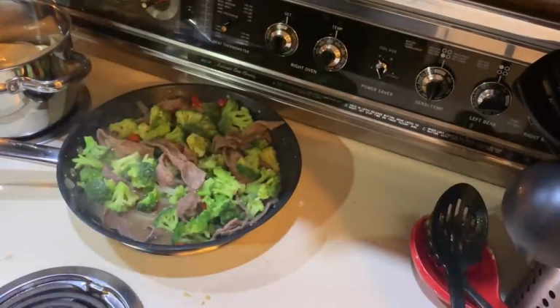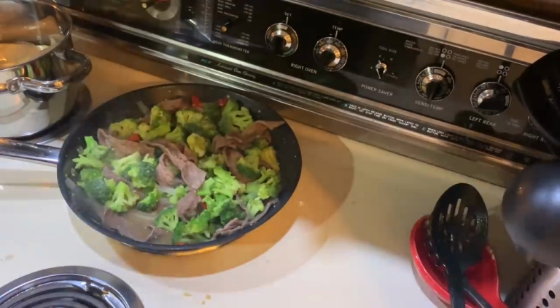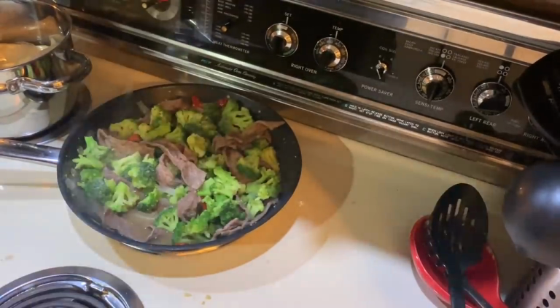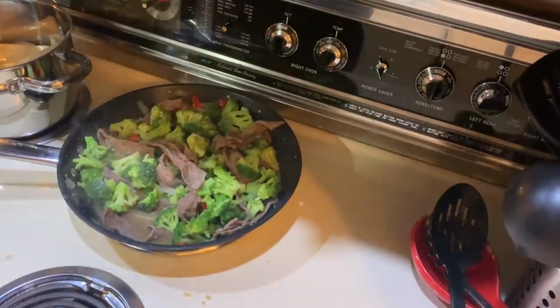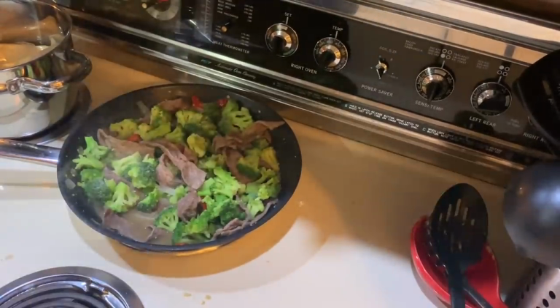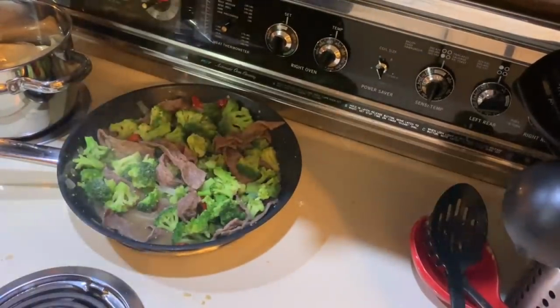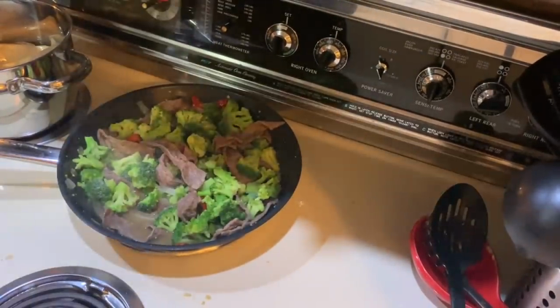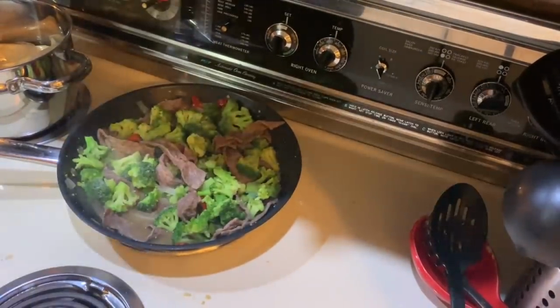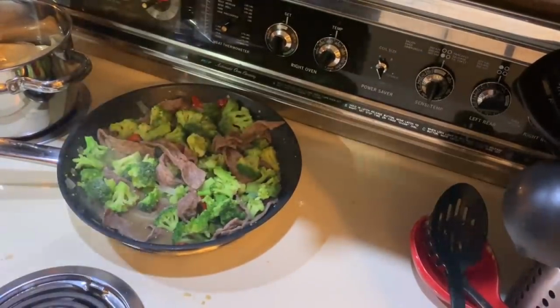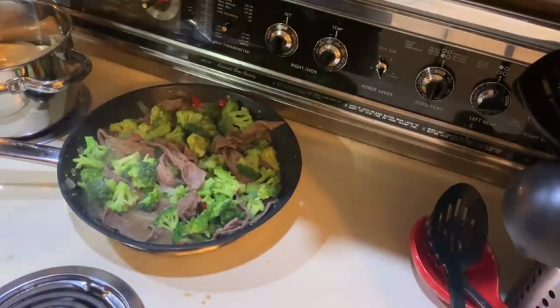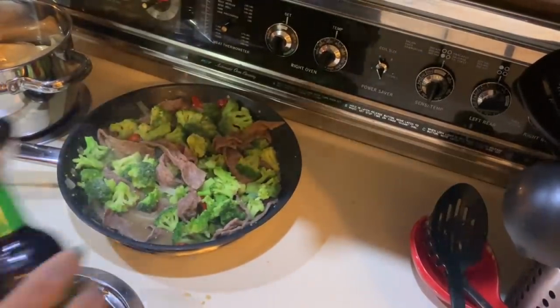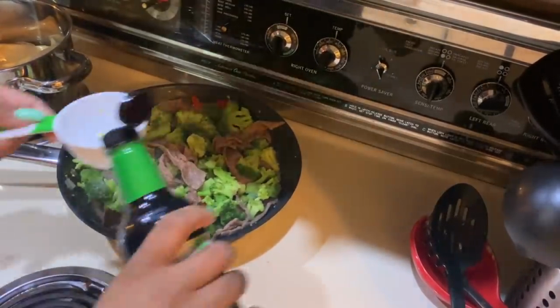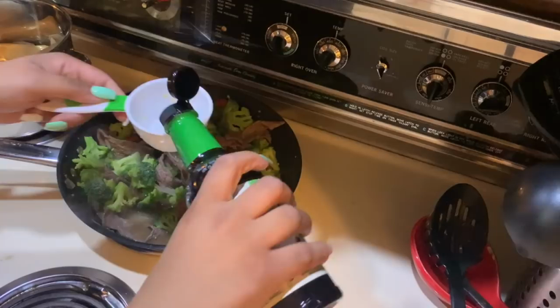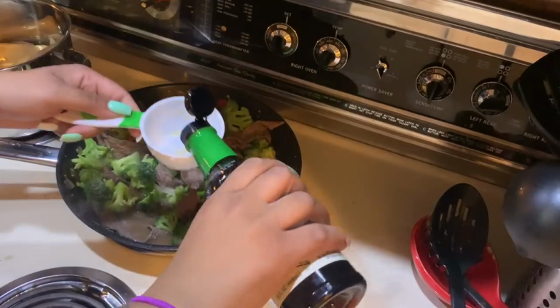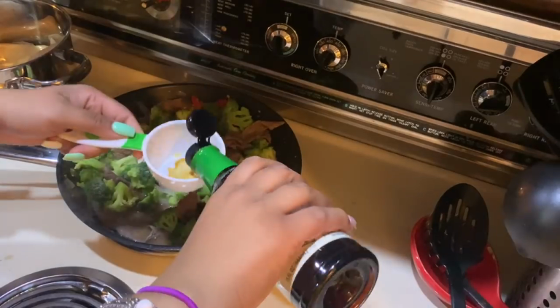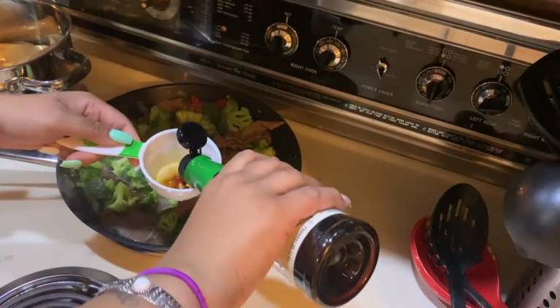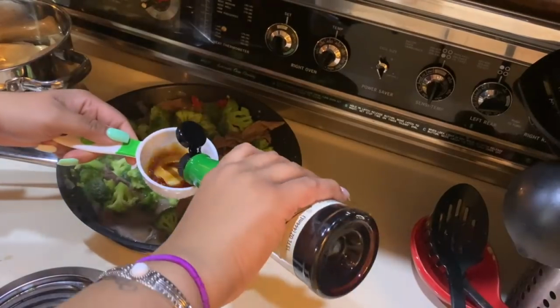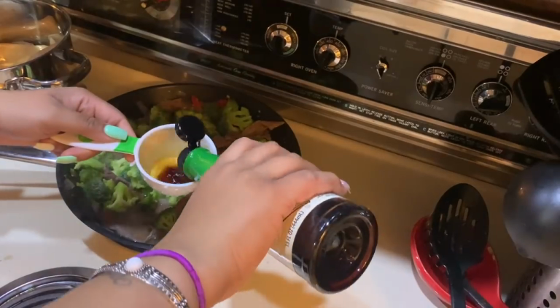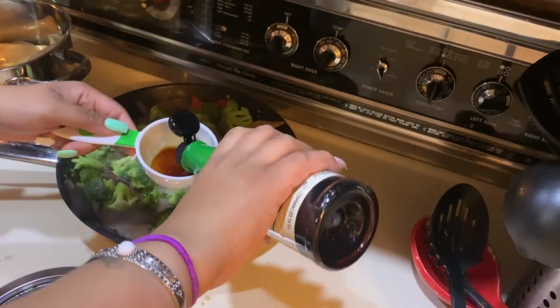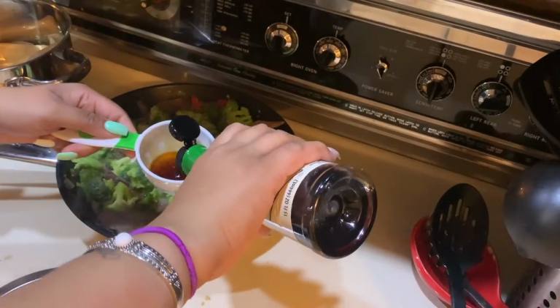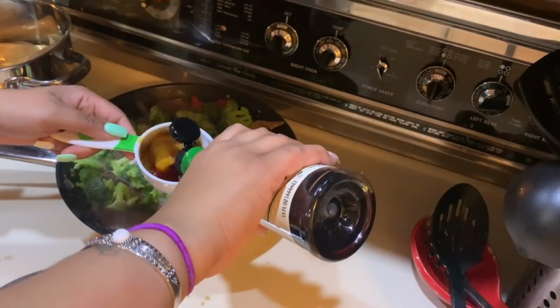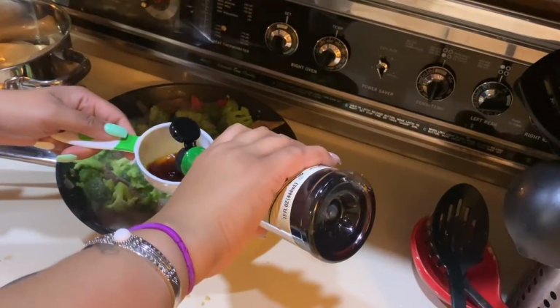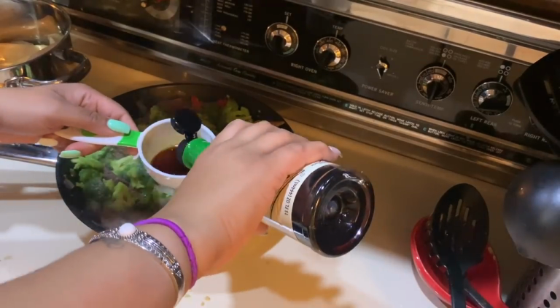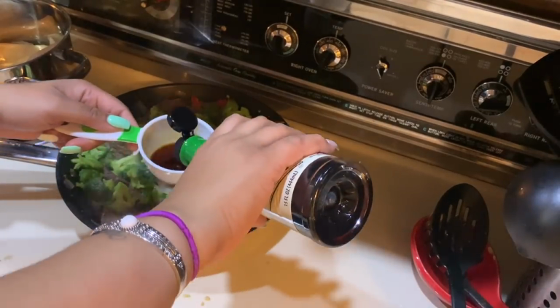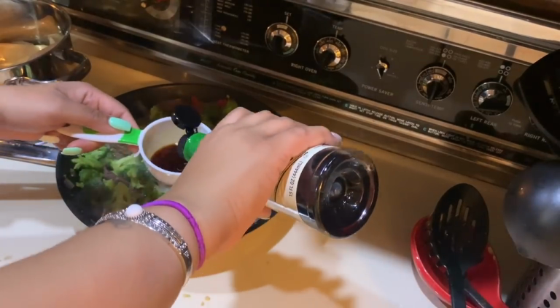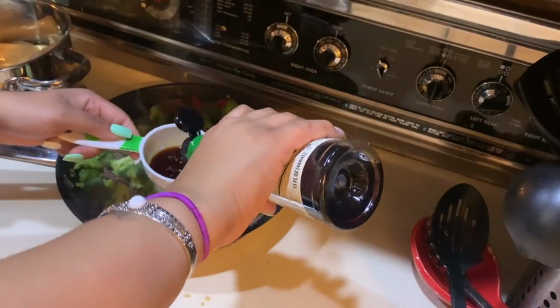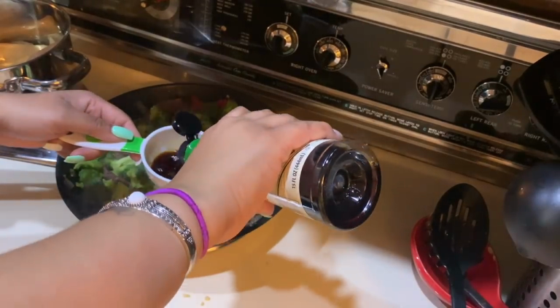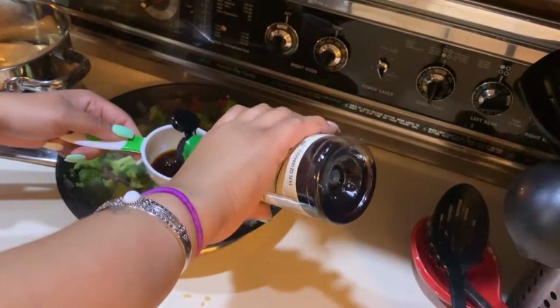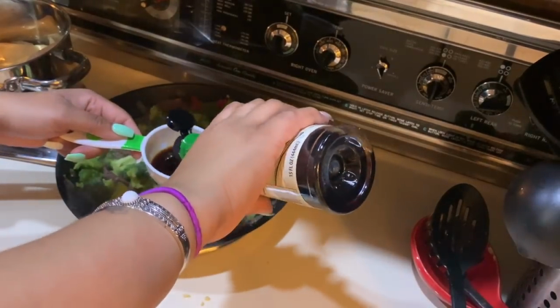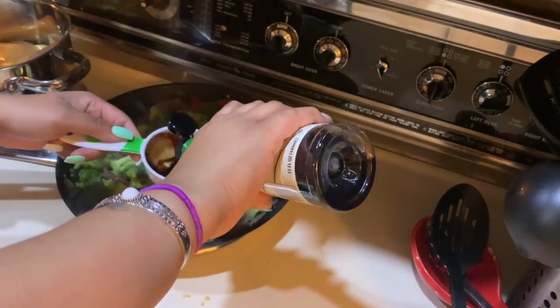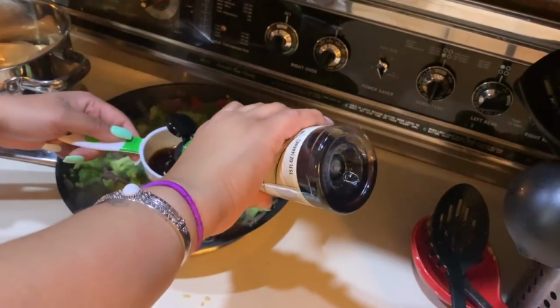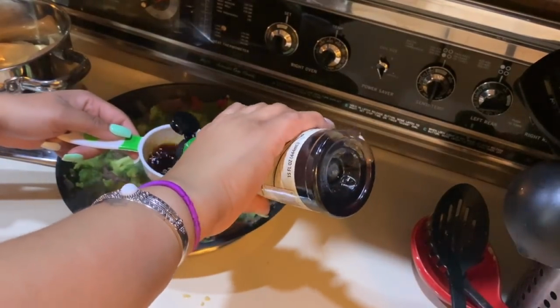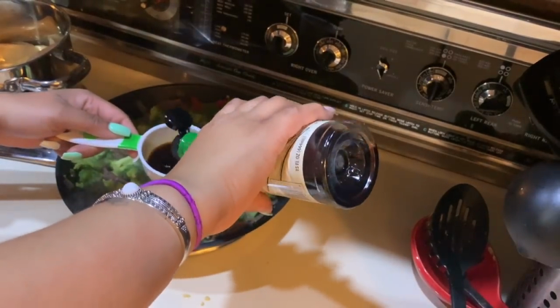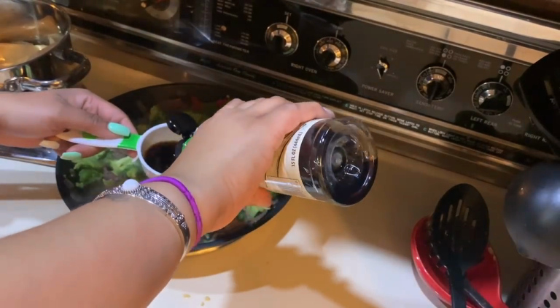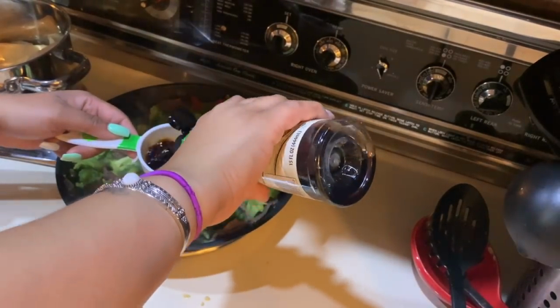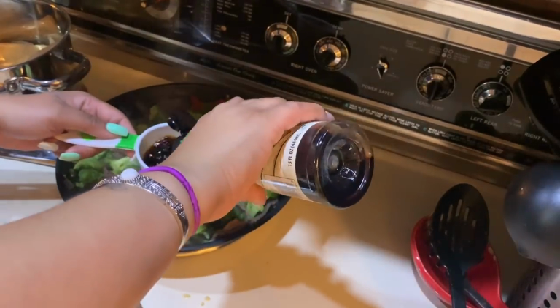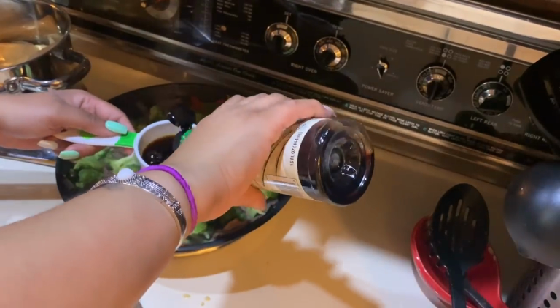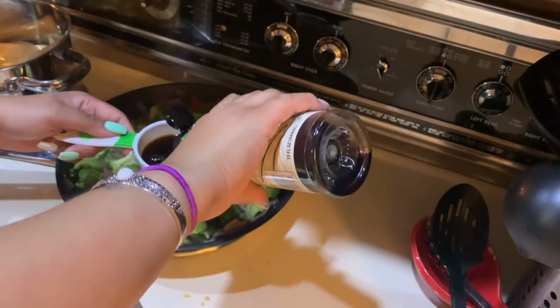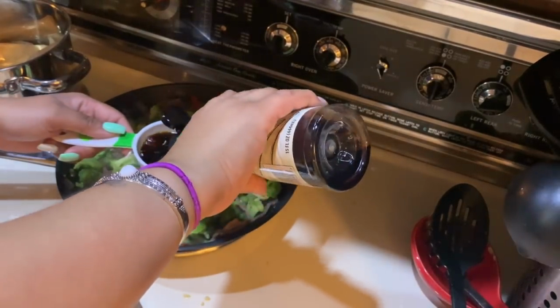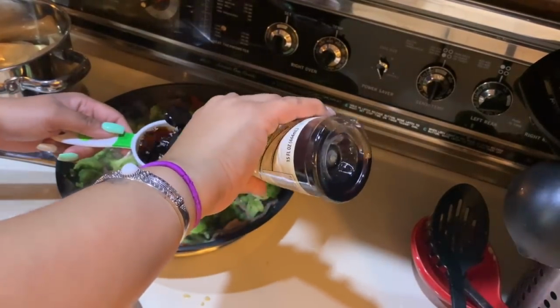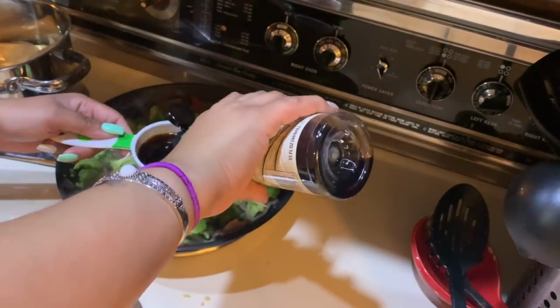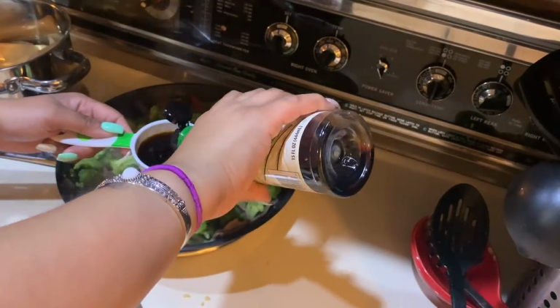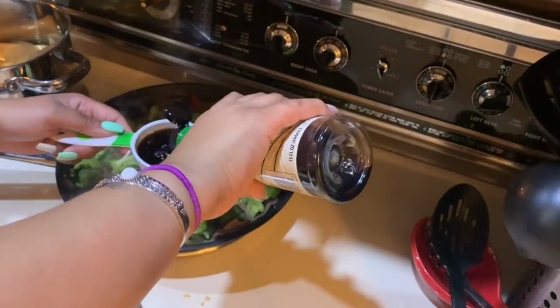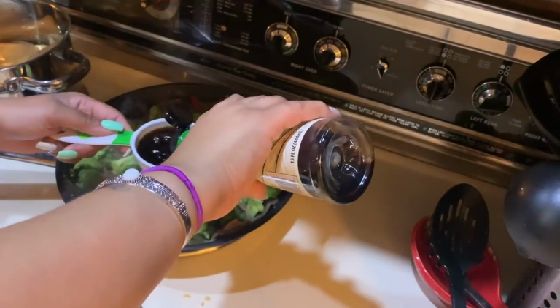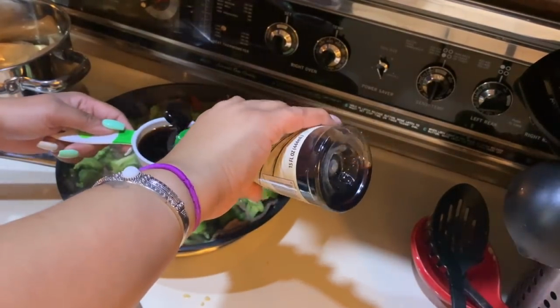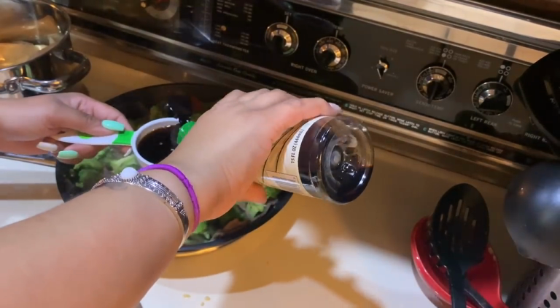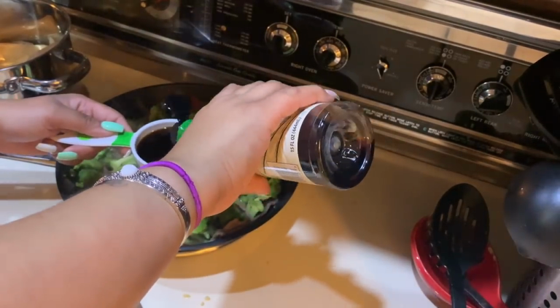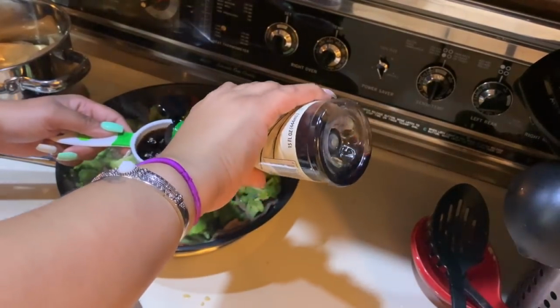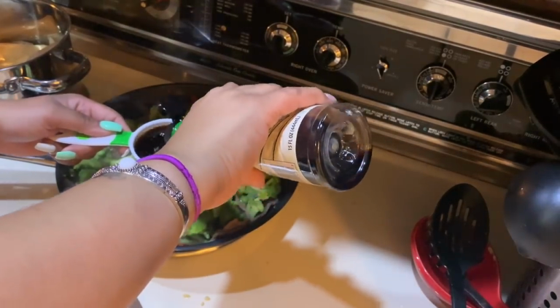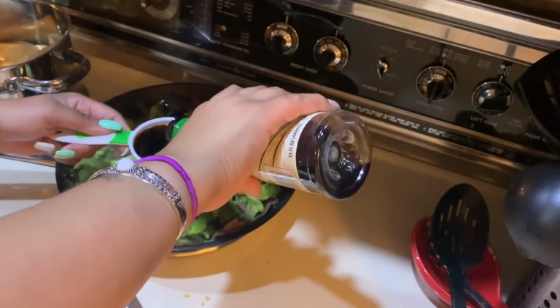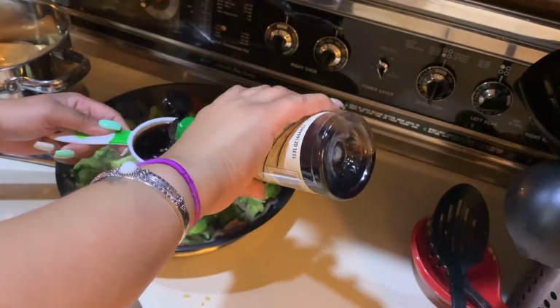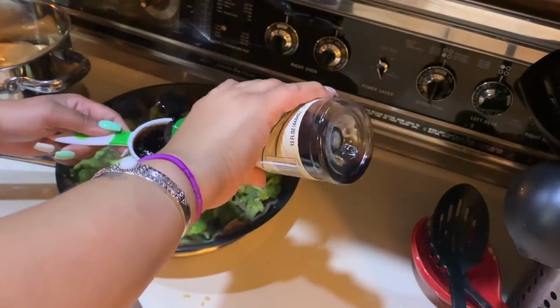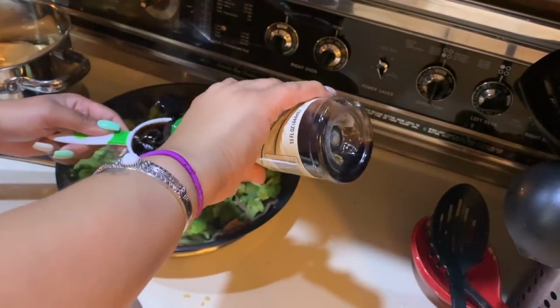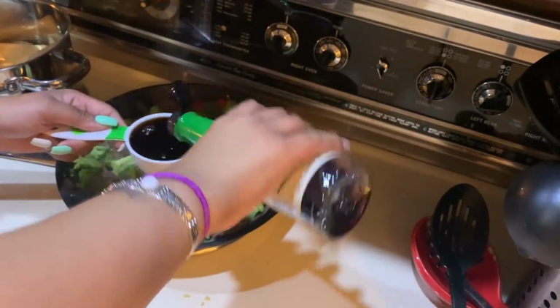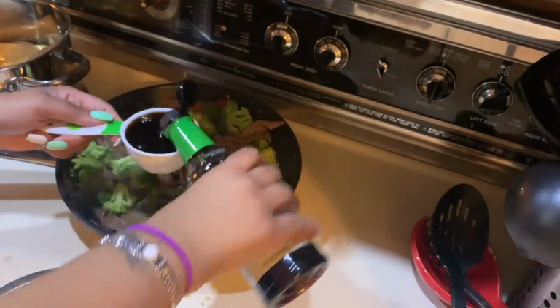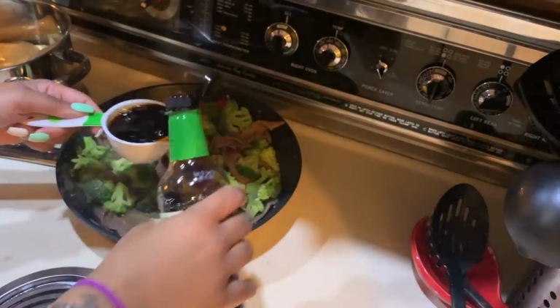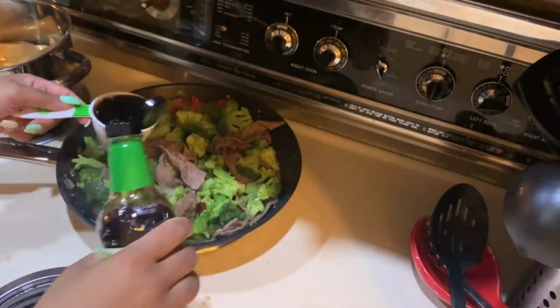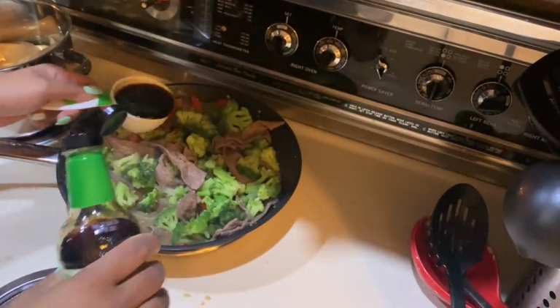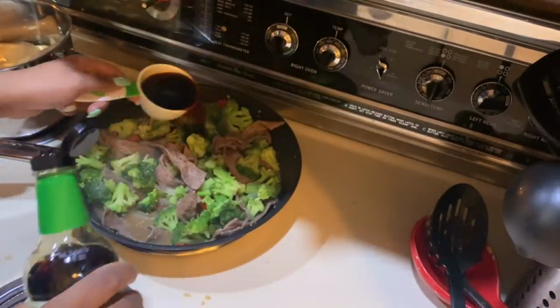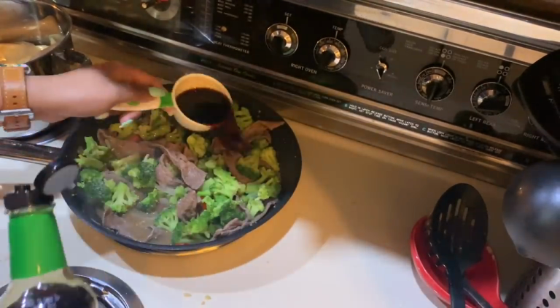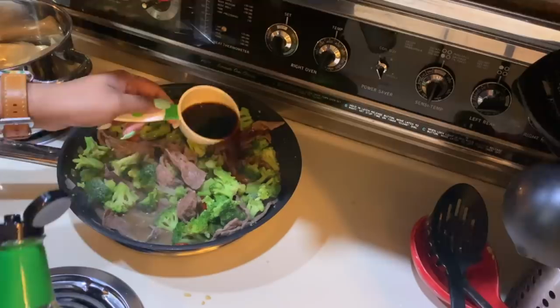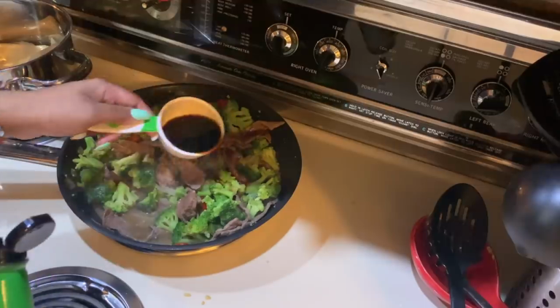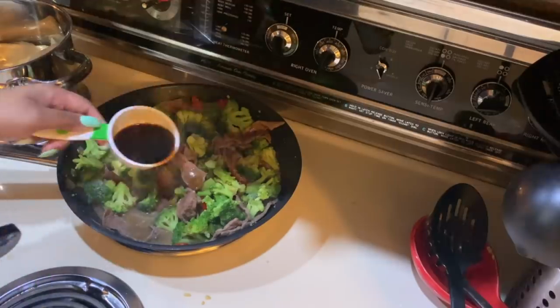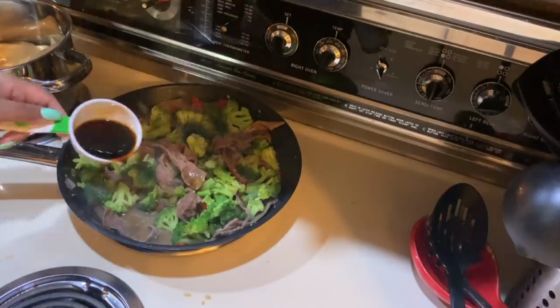Once I get everything added in, I'm going to stir it up and then place the lid on and let it cook on medium for about 10 minutes.